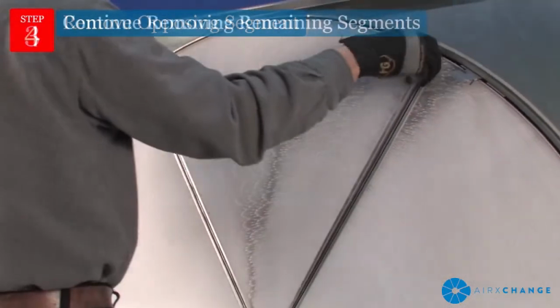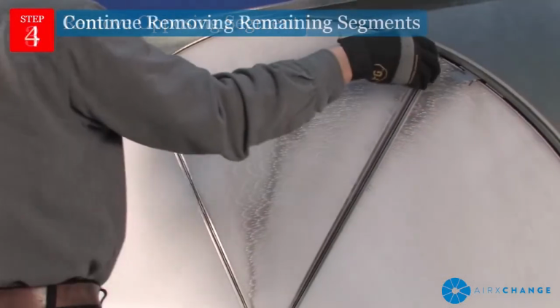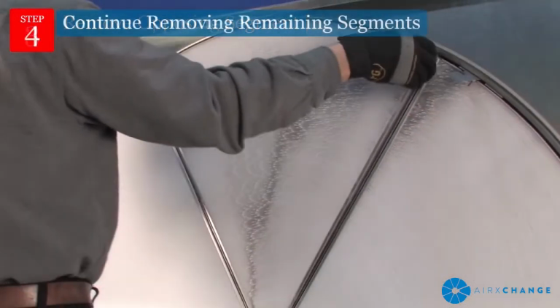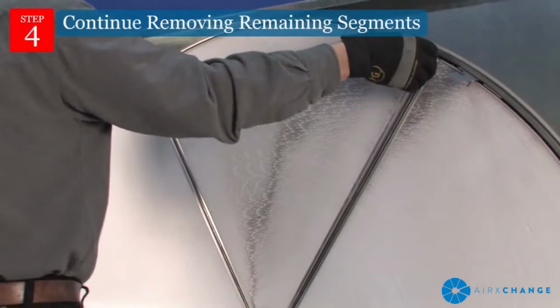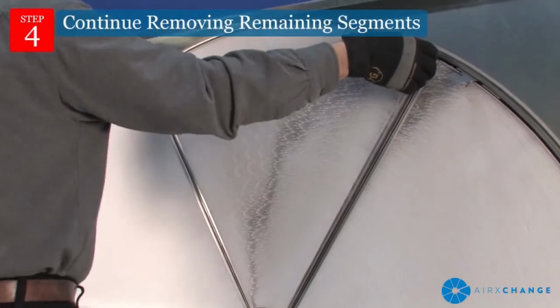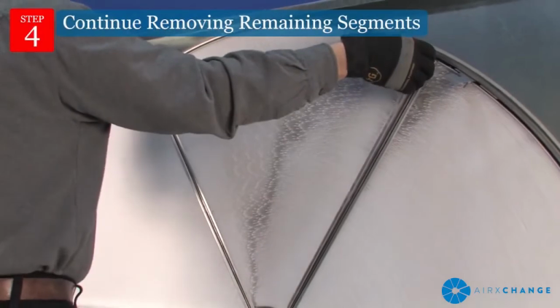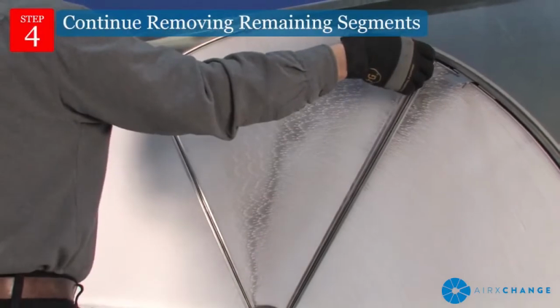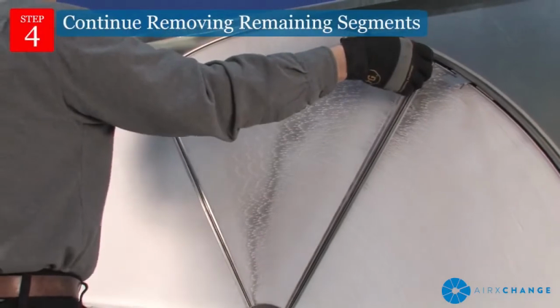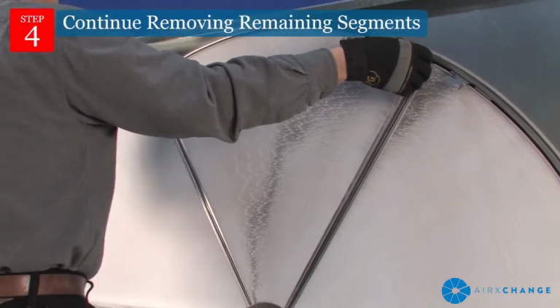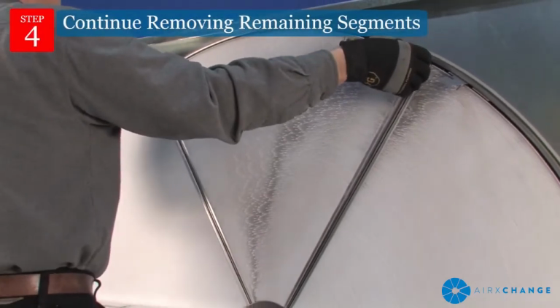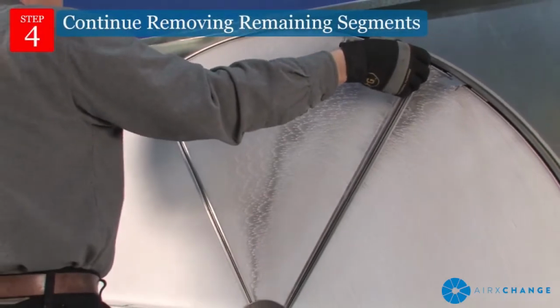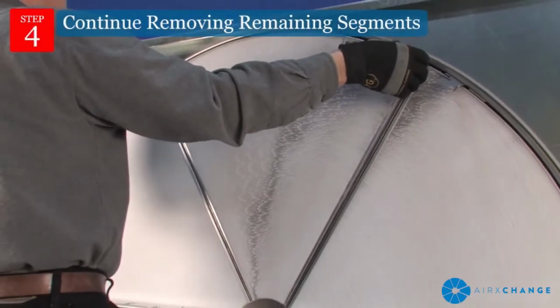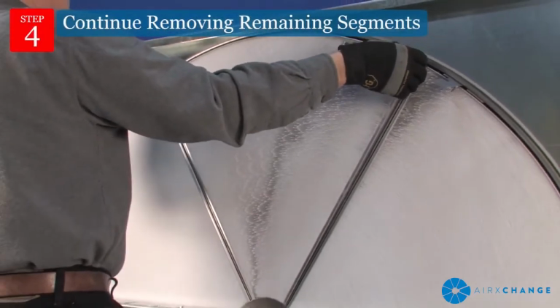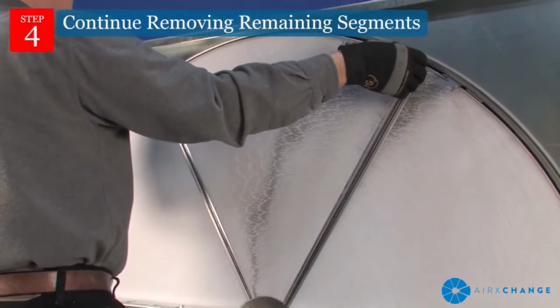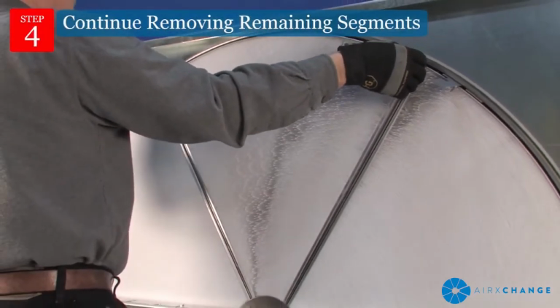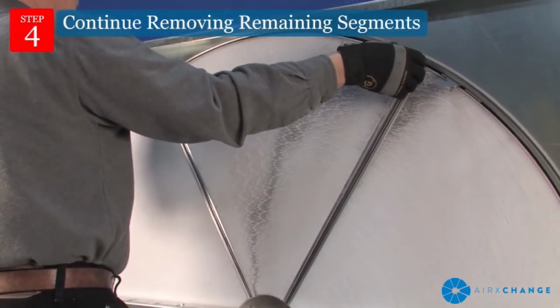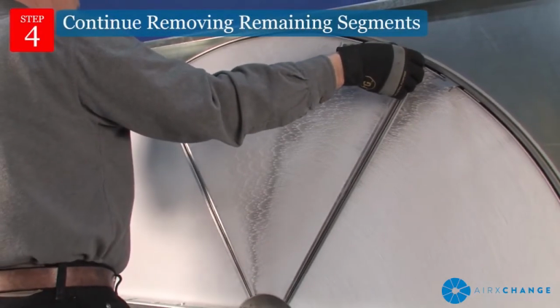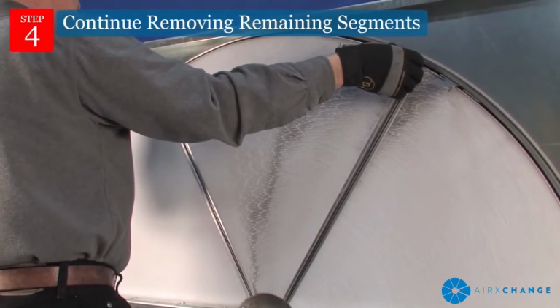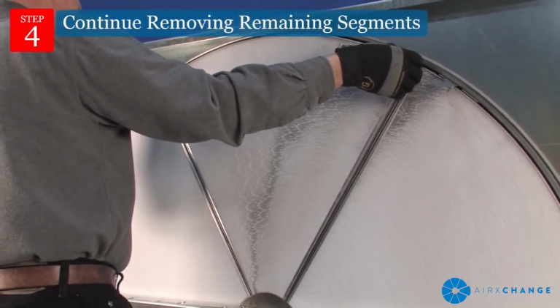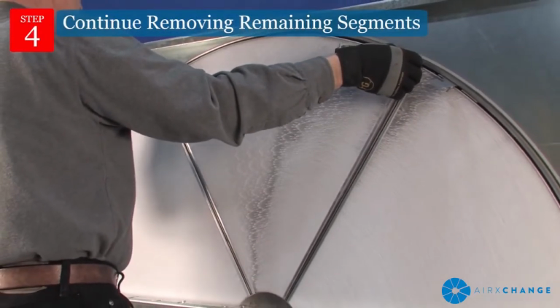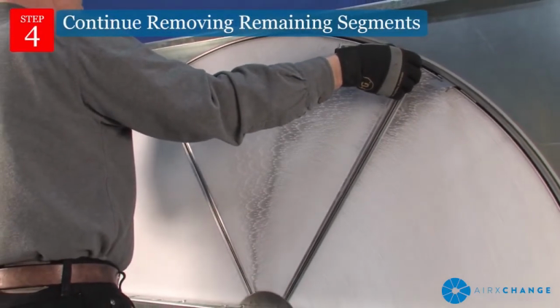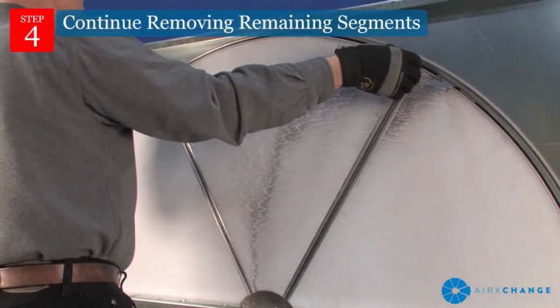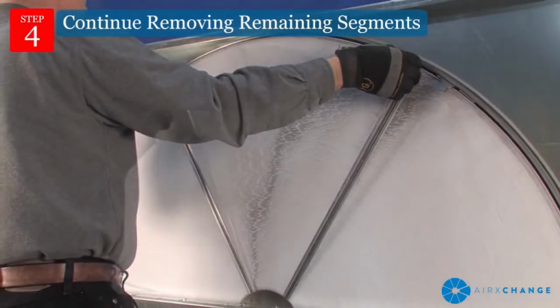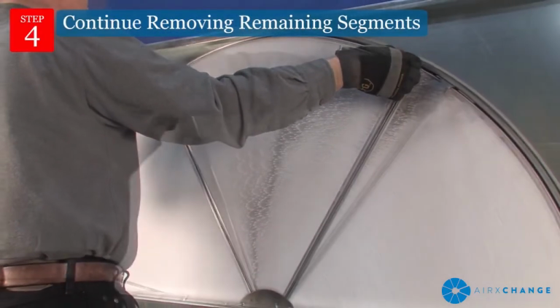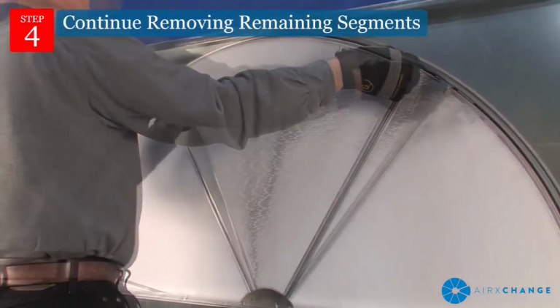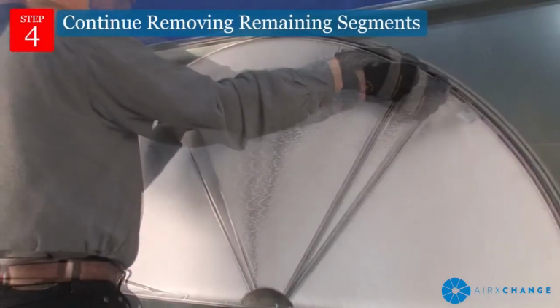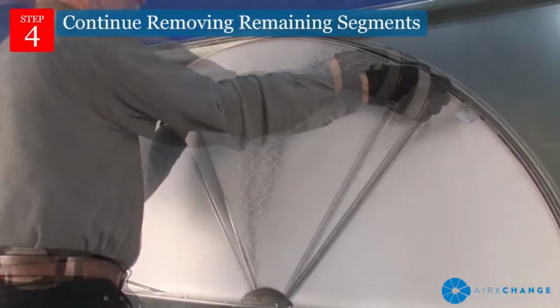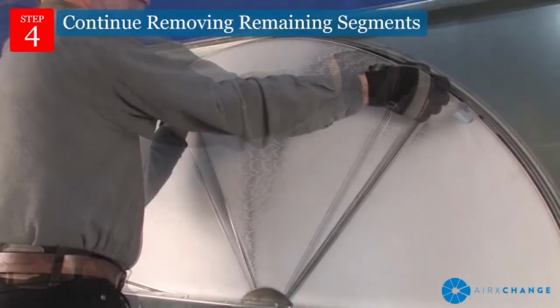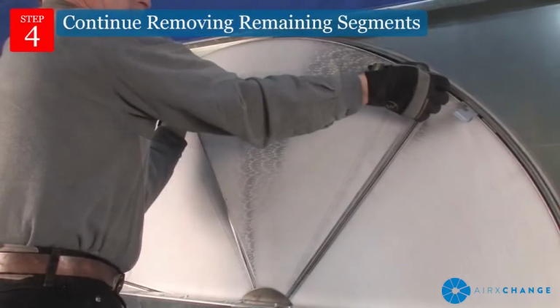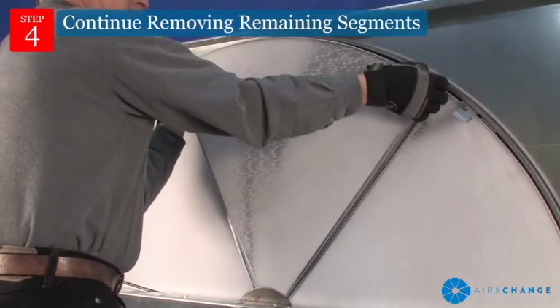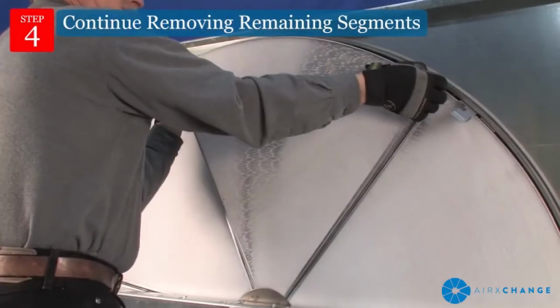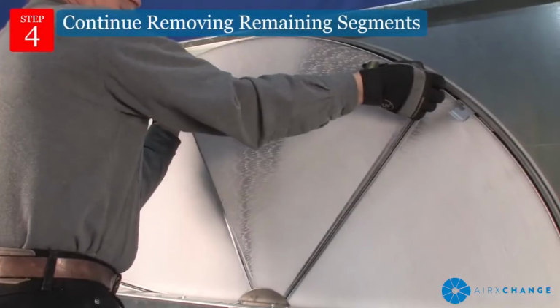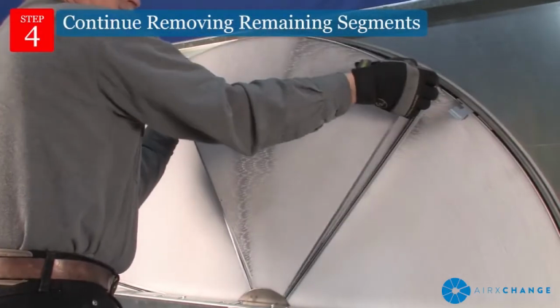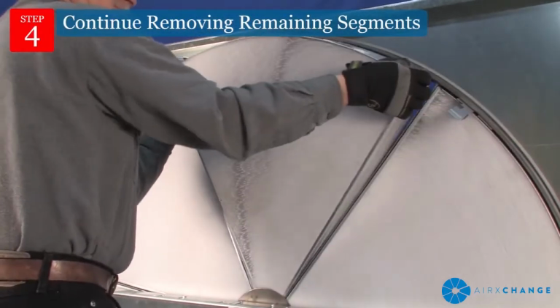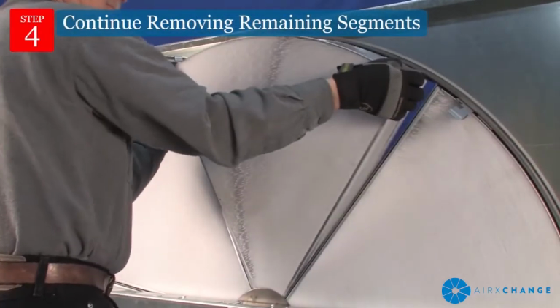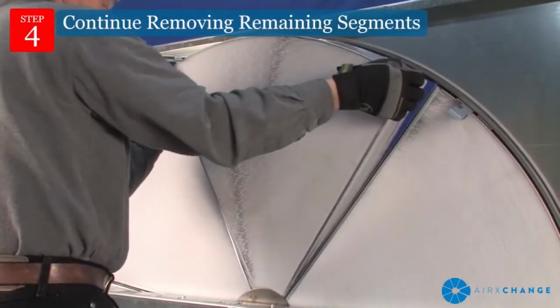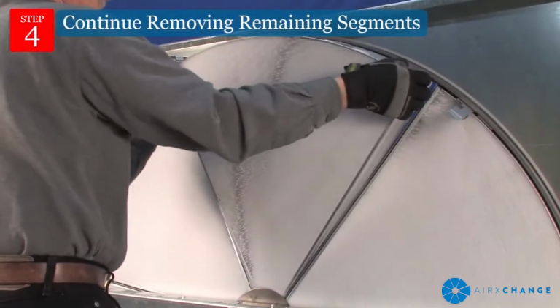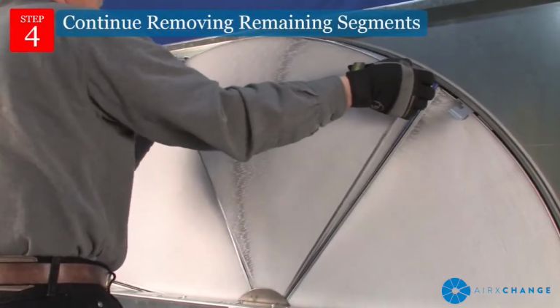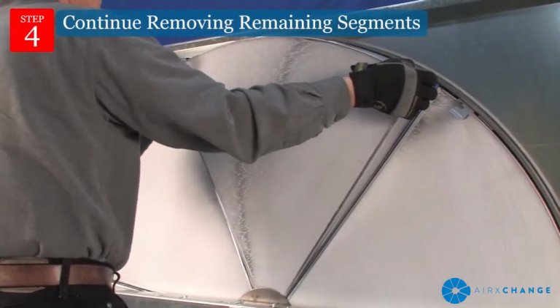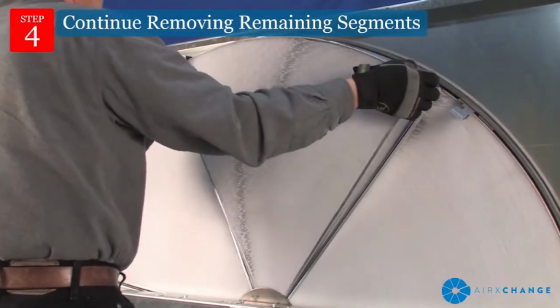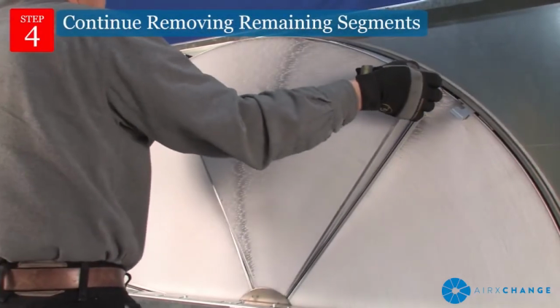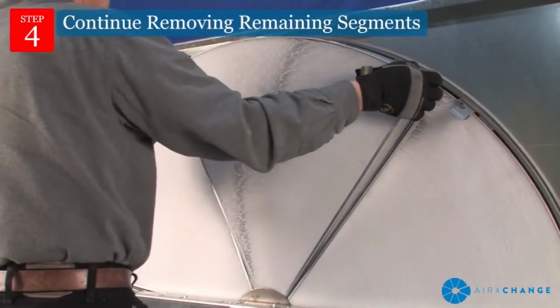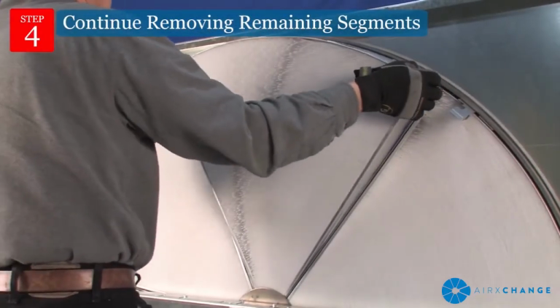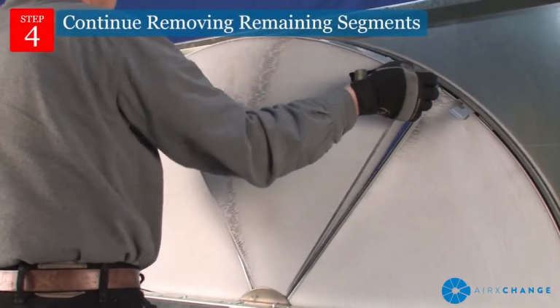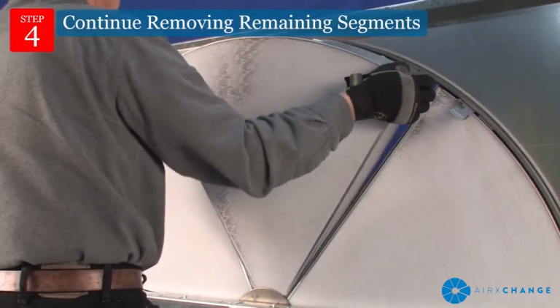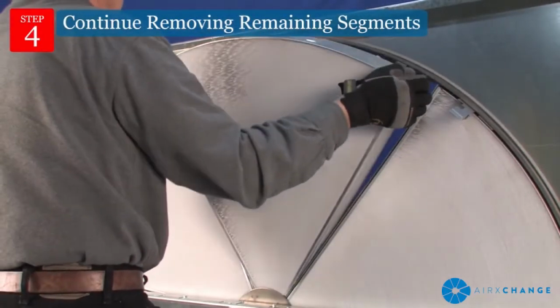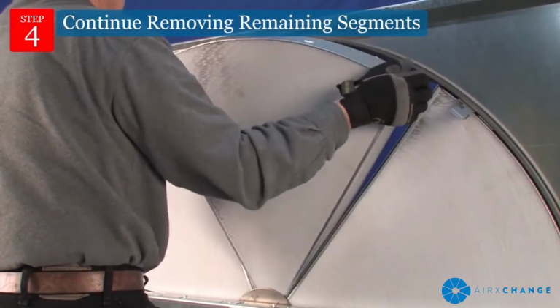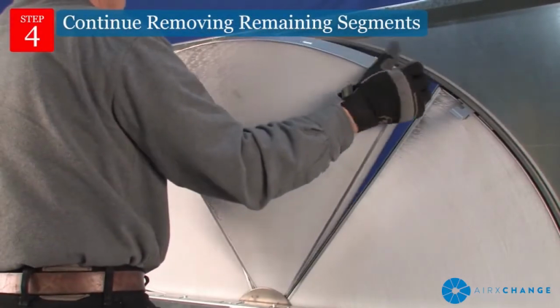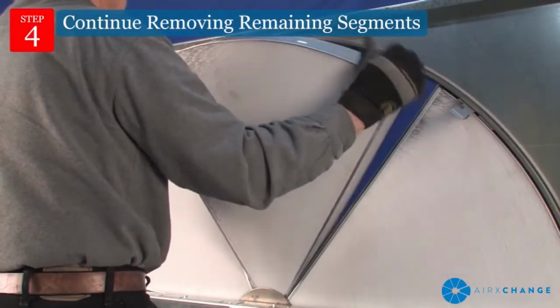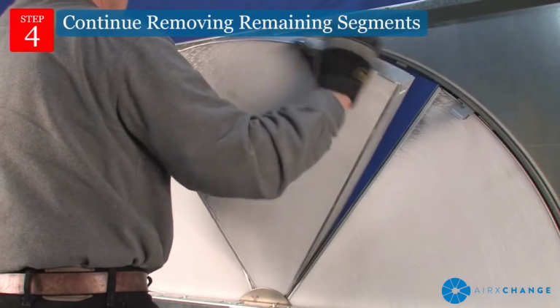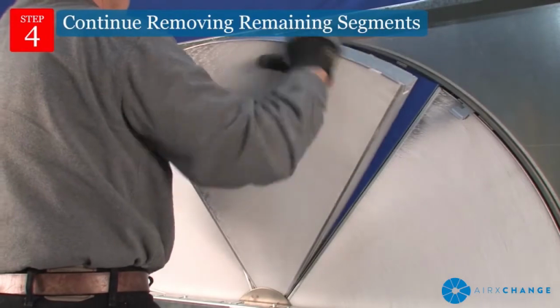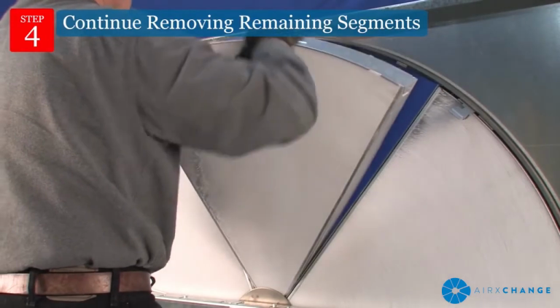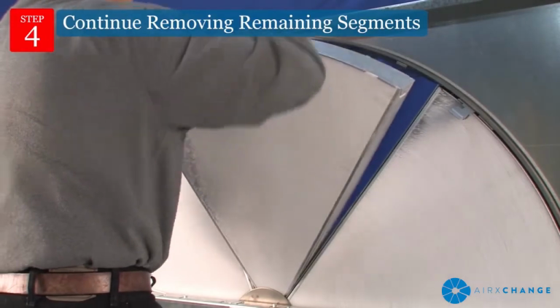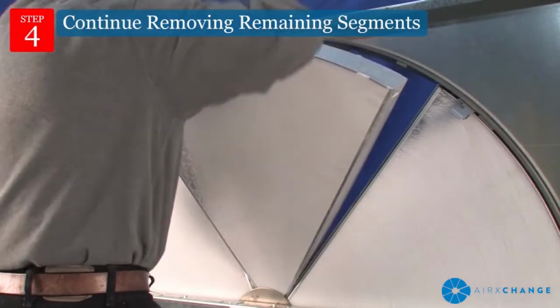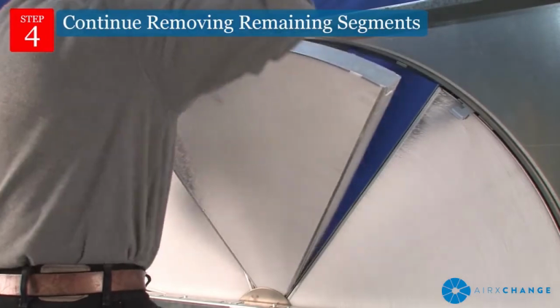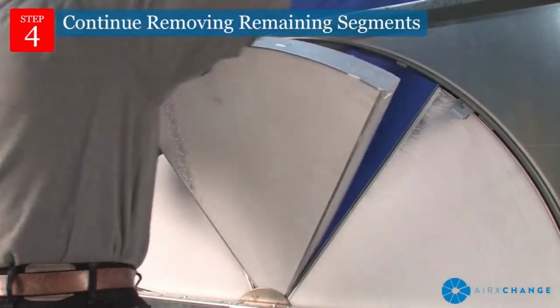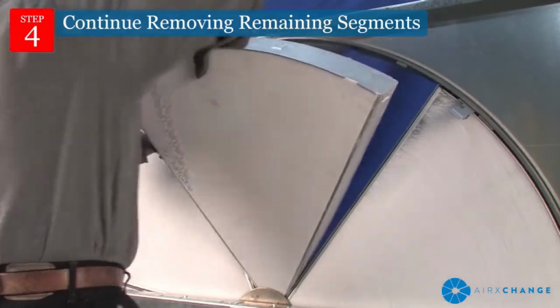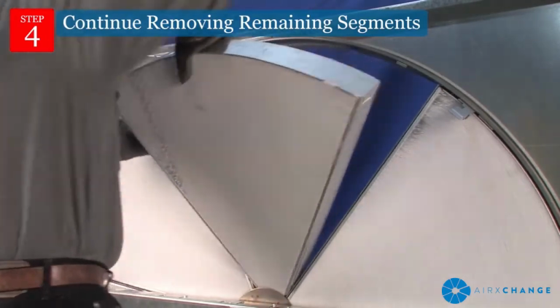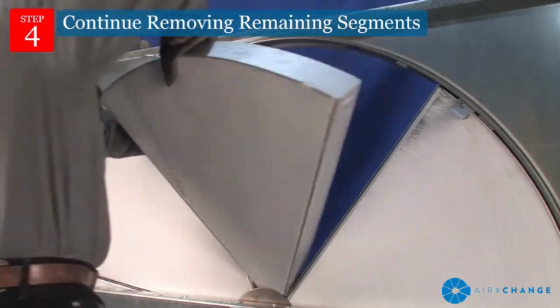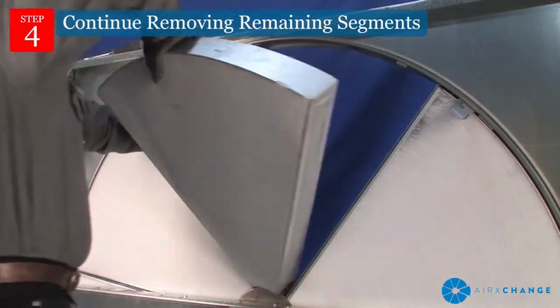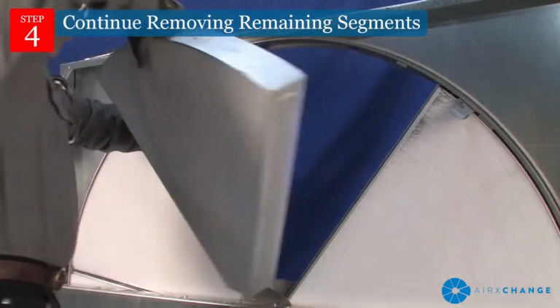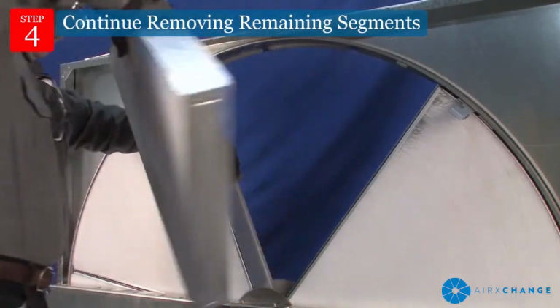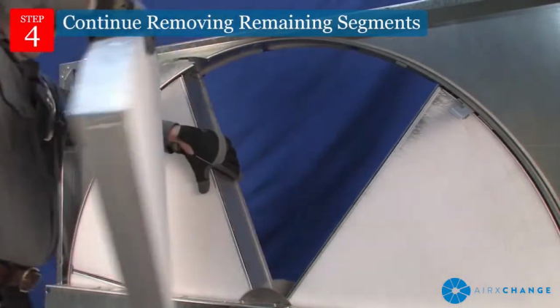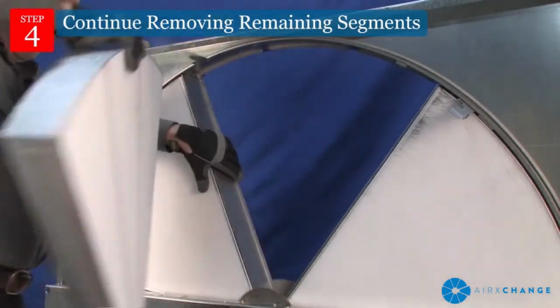Continue removing remaining segments. Be sure to keep the wheel balanced, and be sure to close all latches before moving to the next segment.